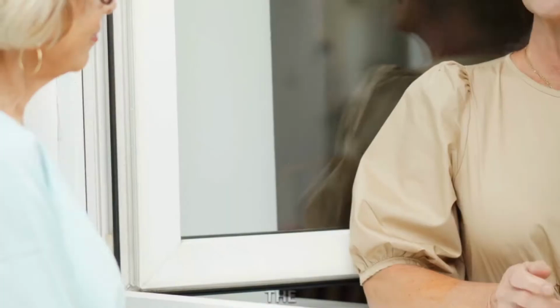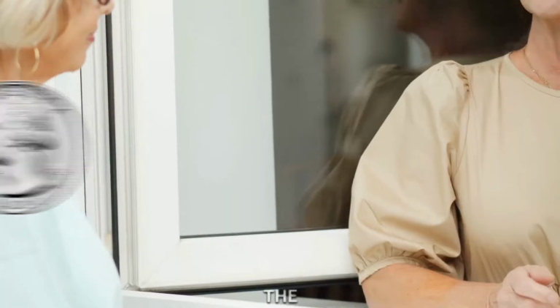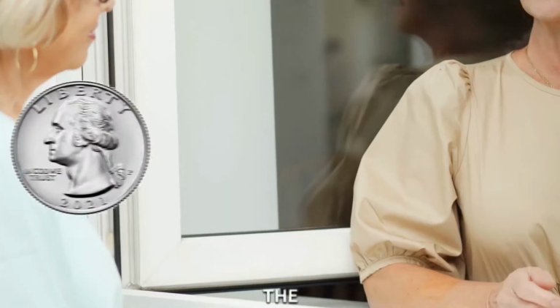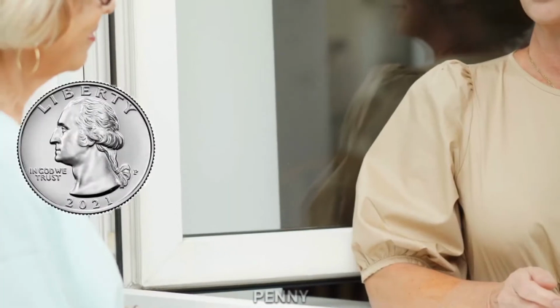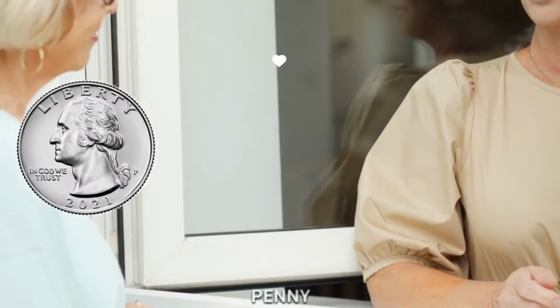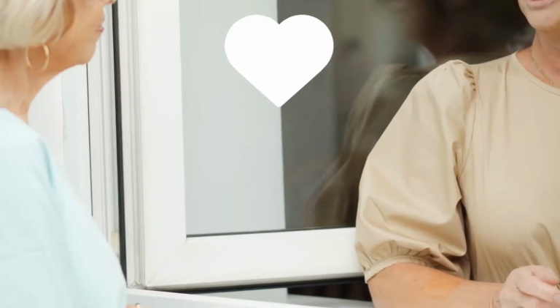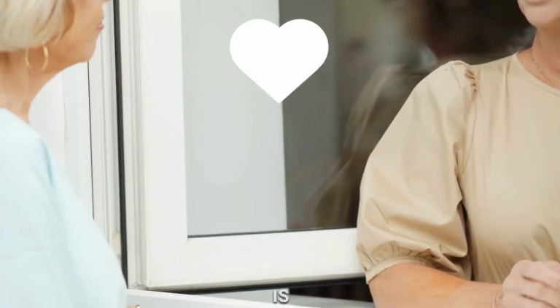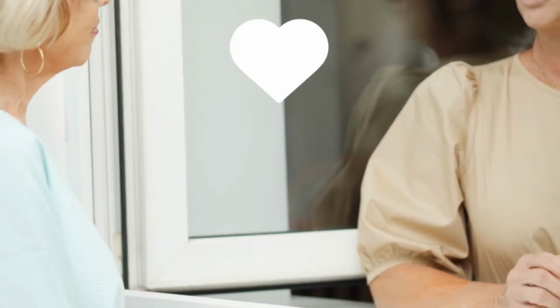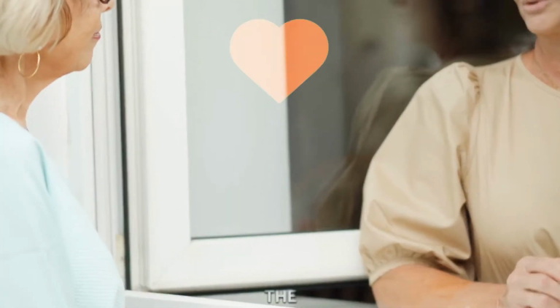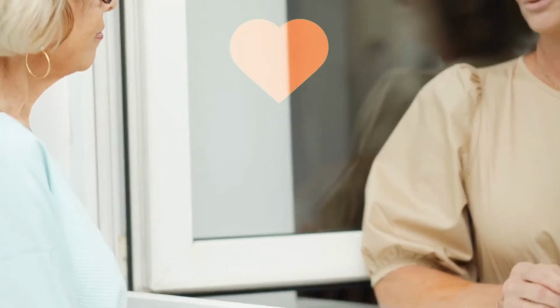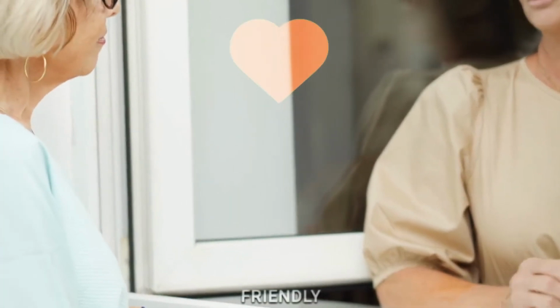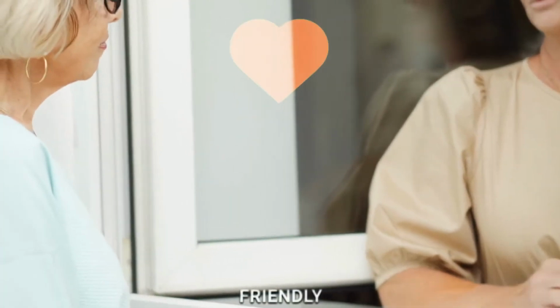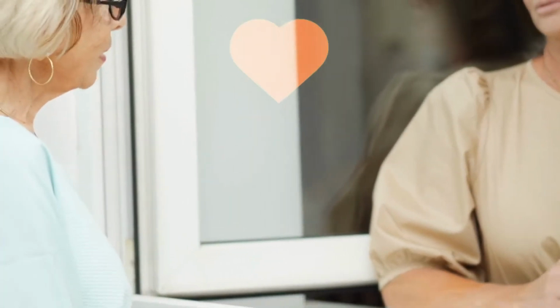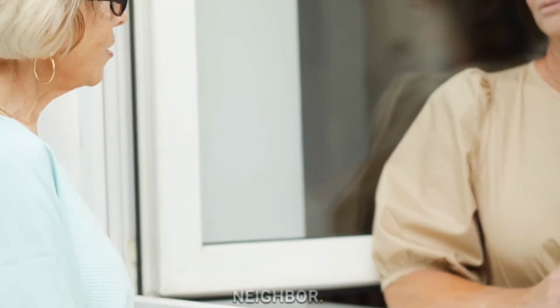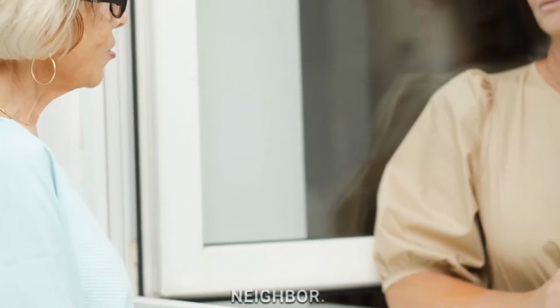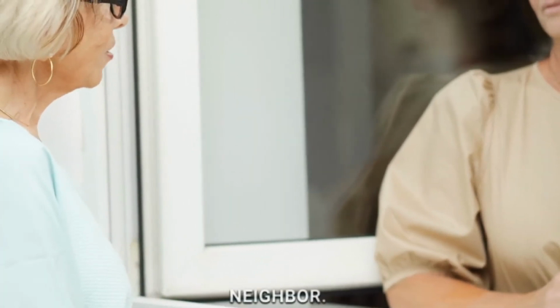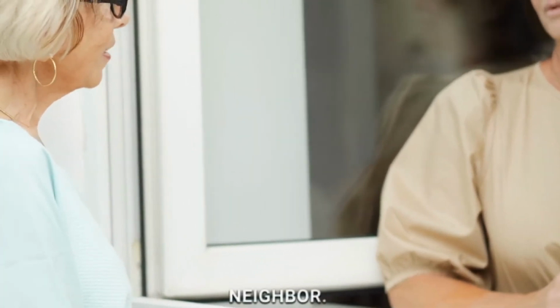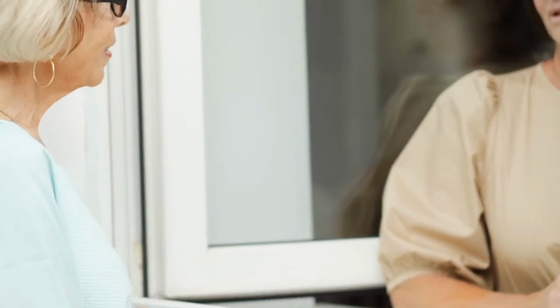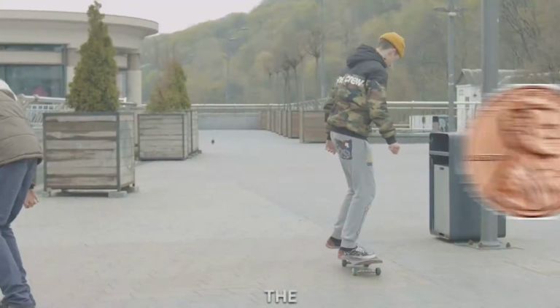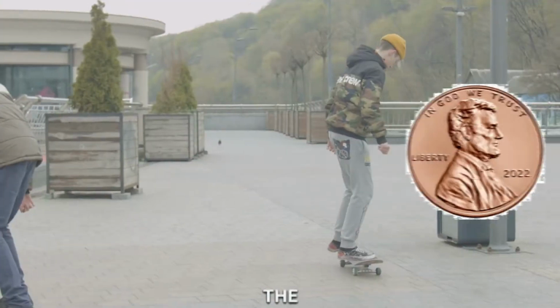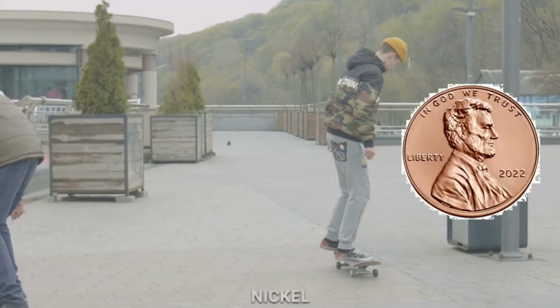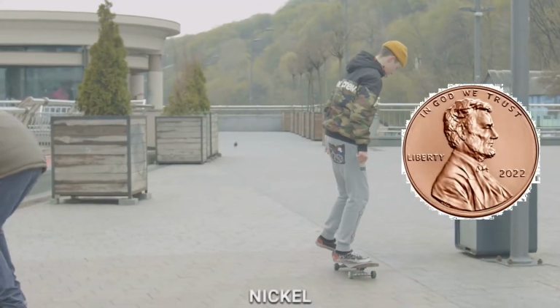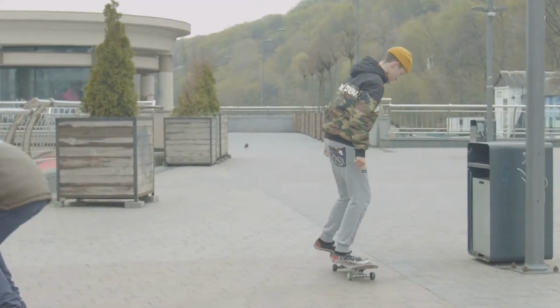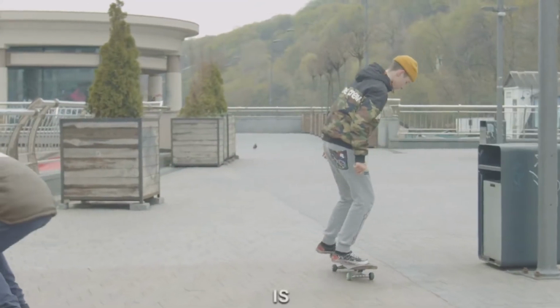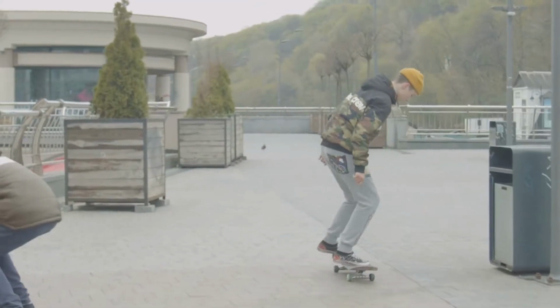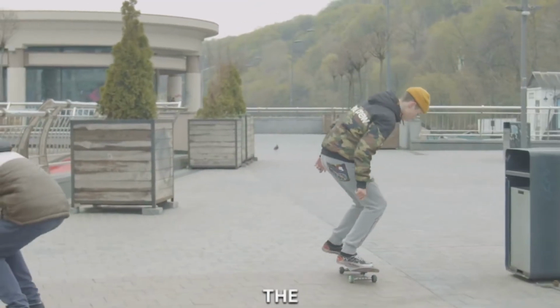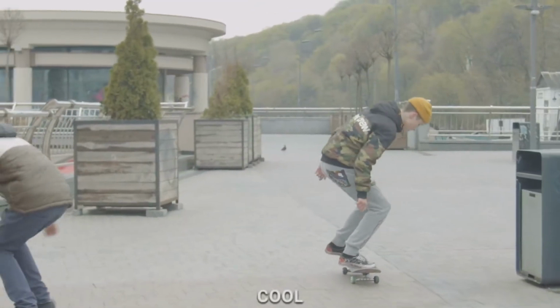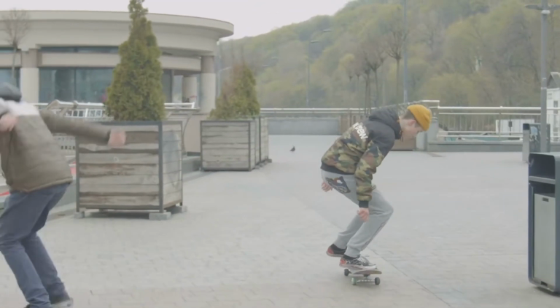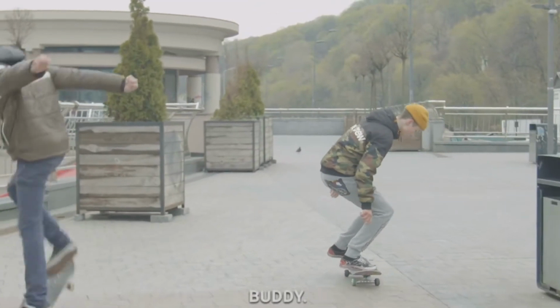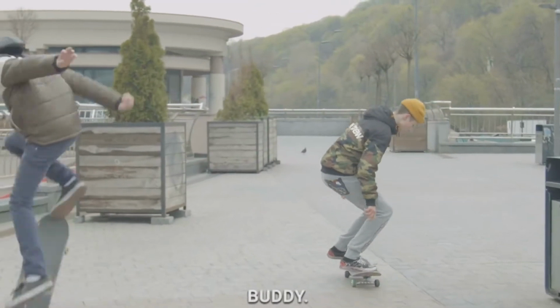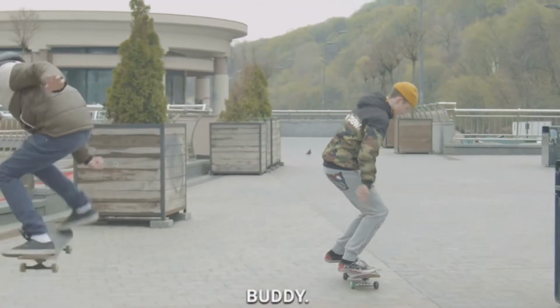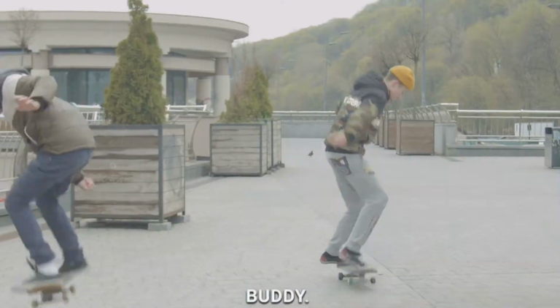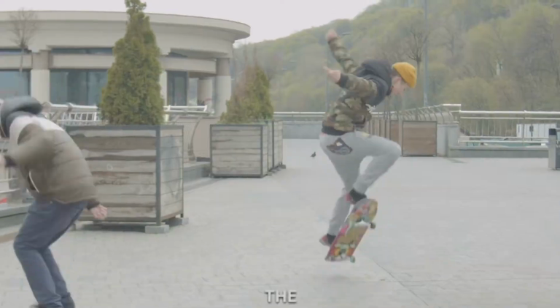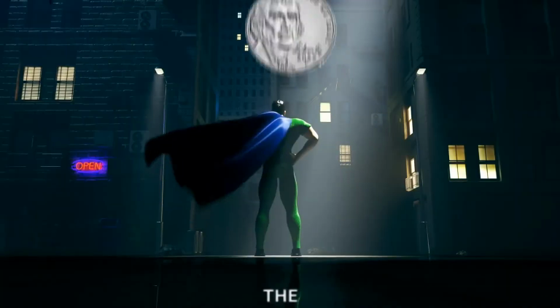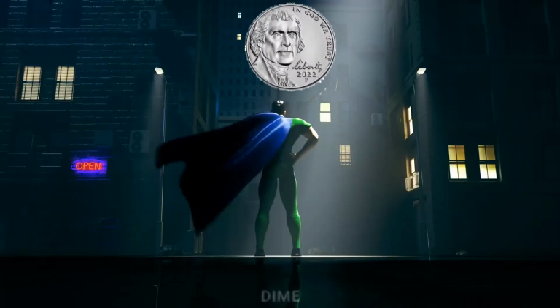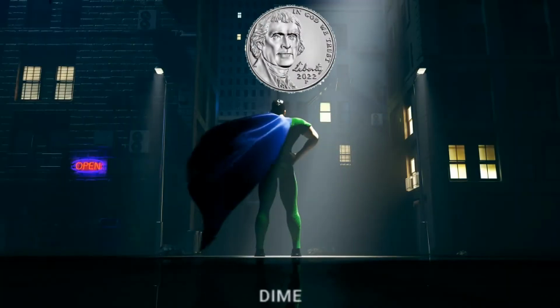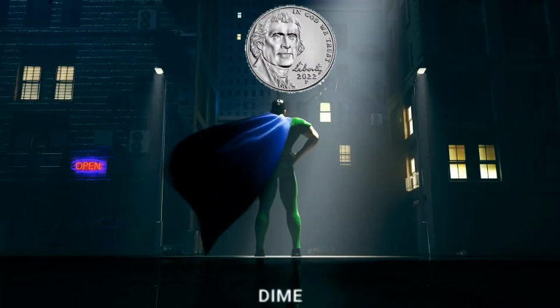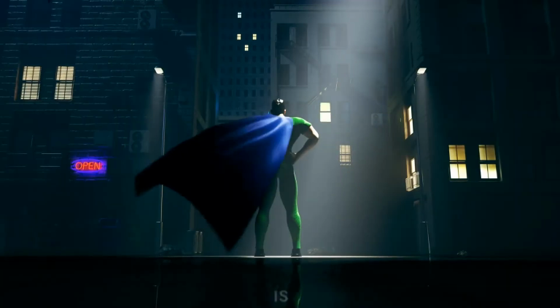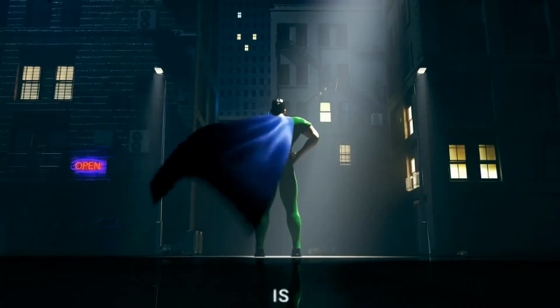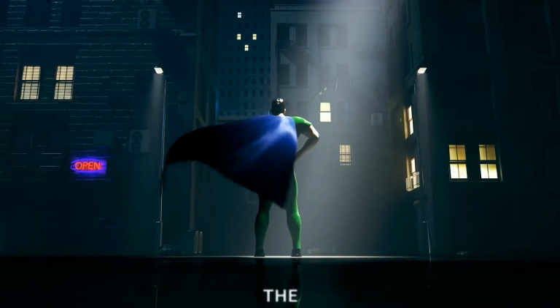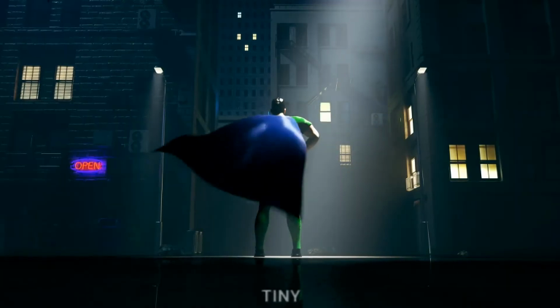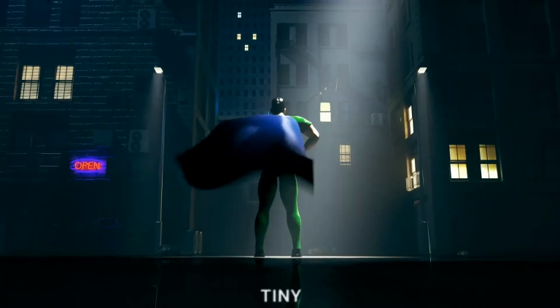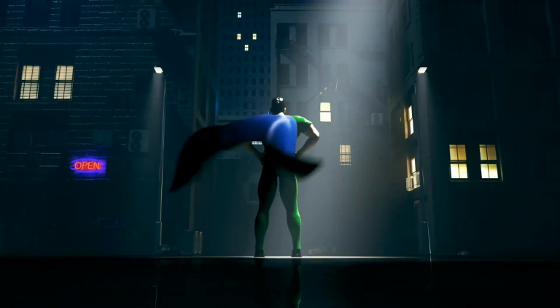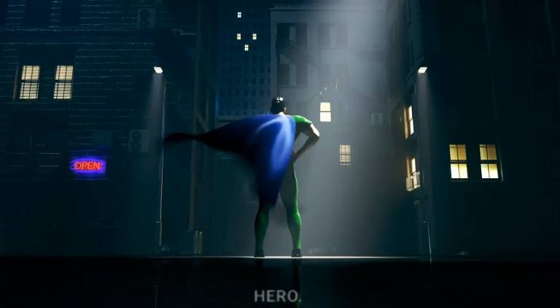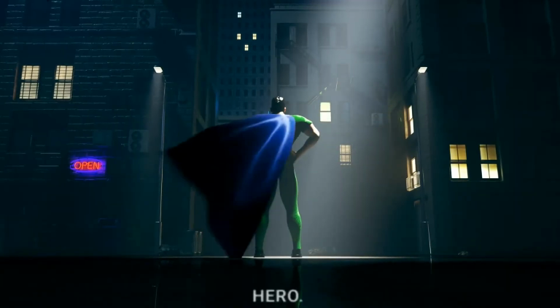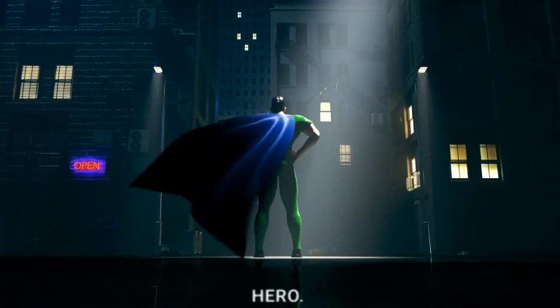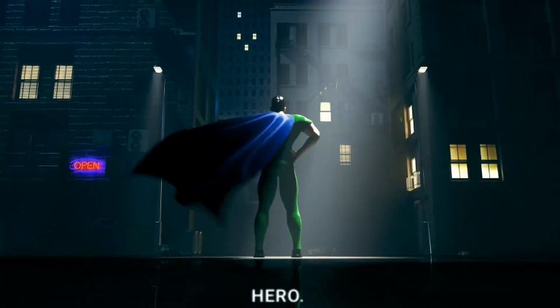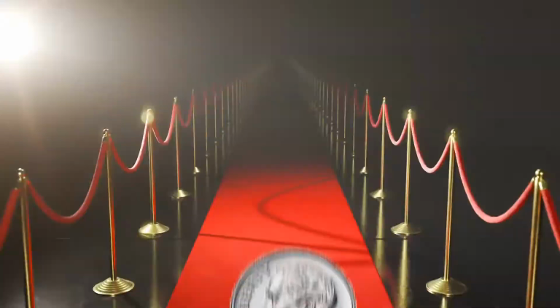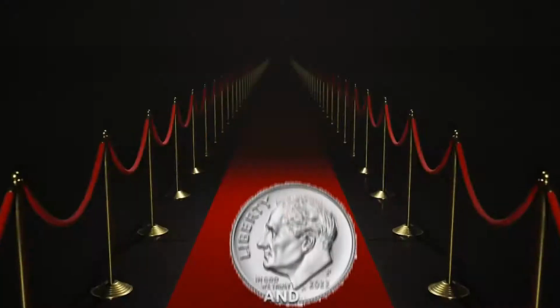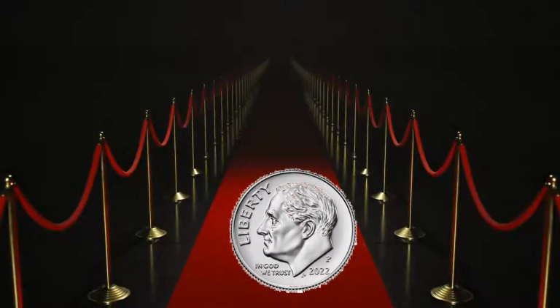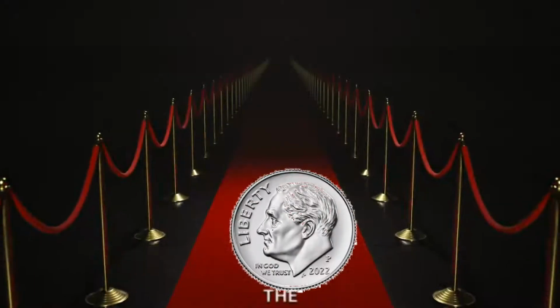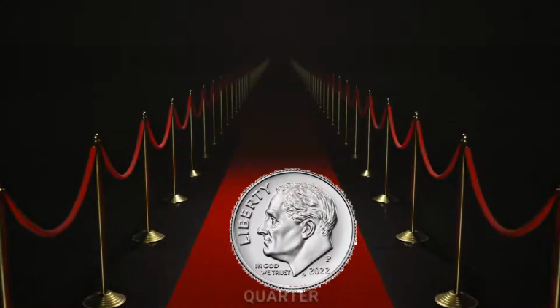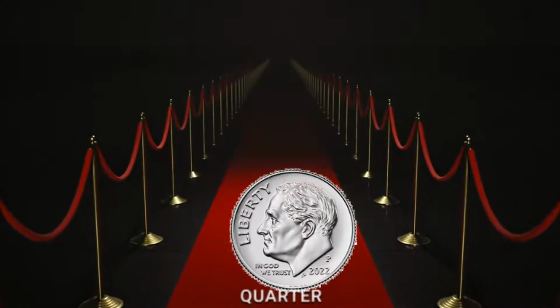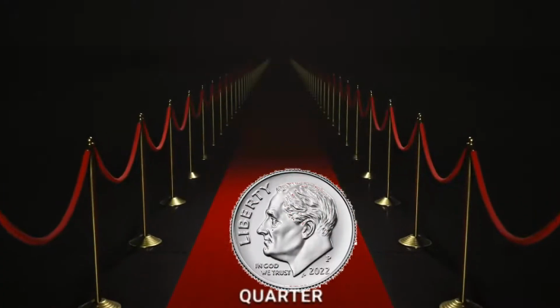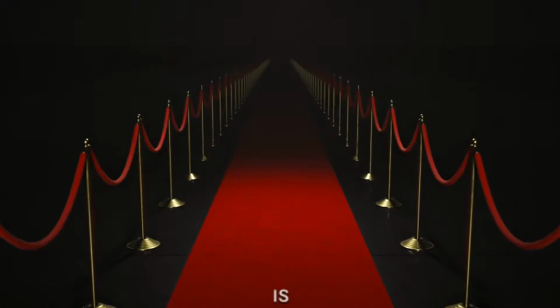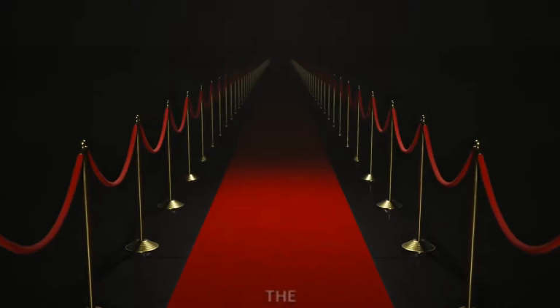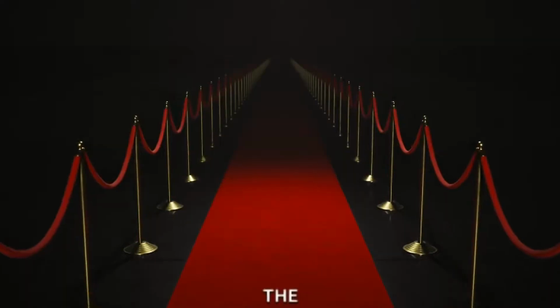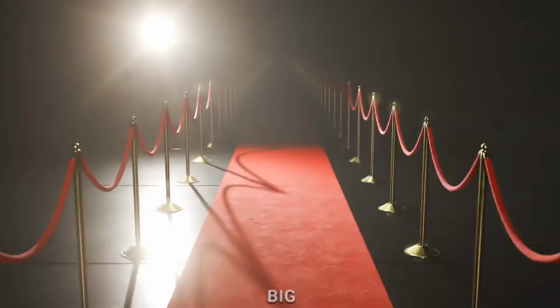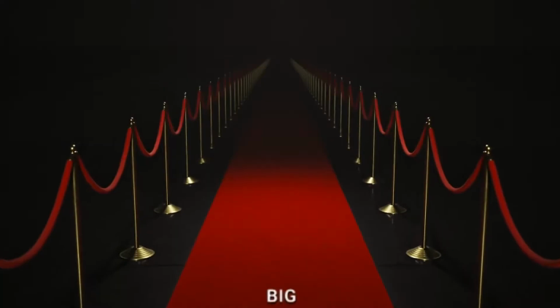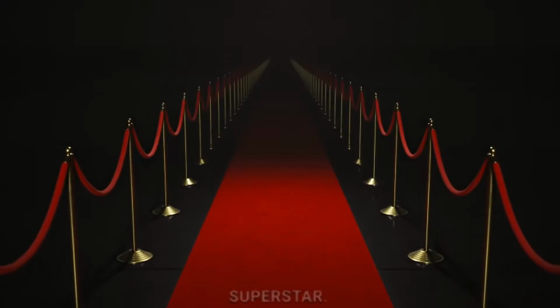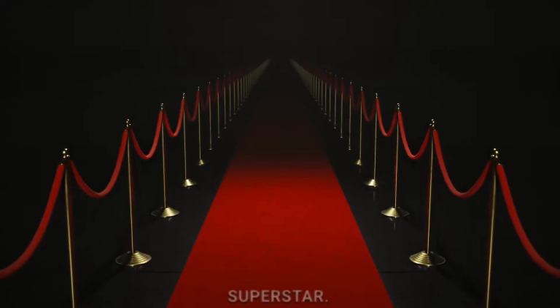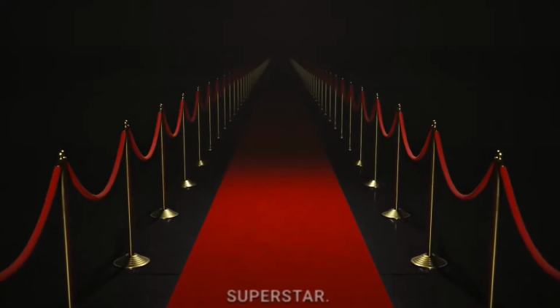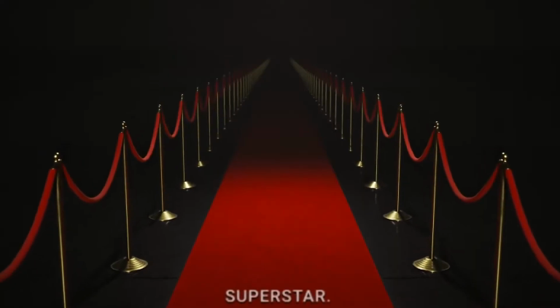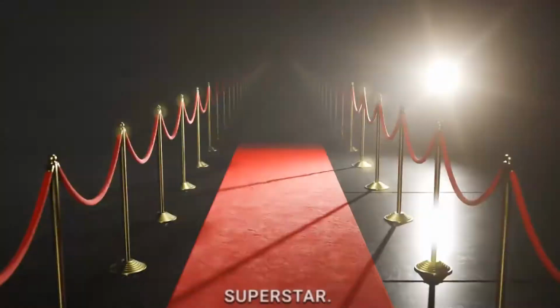The penny is like the friendly neighbor. The nickel is the cool buddy, the dime is the tiny hero, and the quarter is the big superstar.